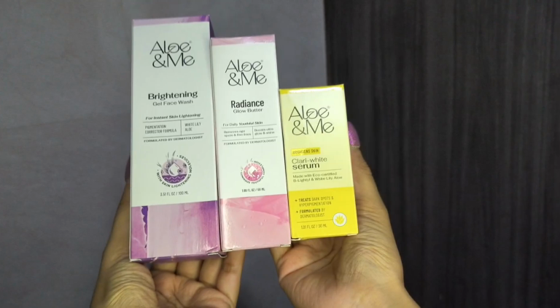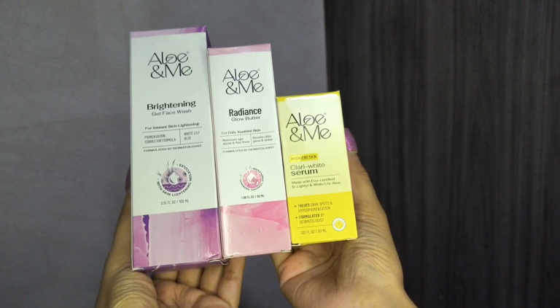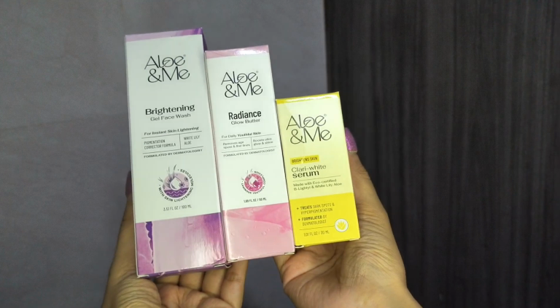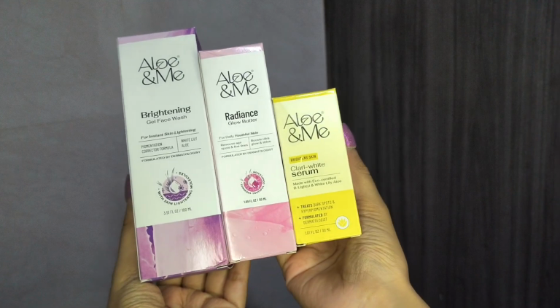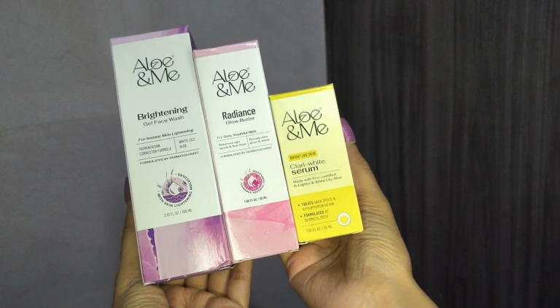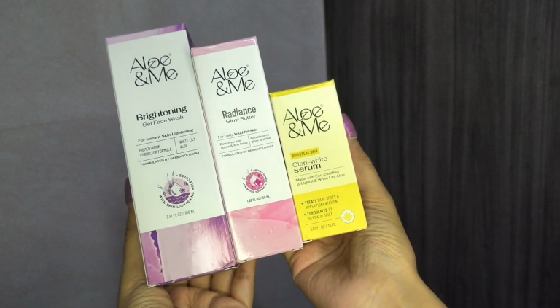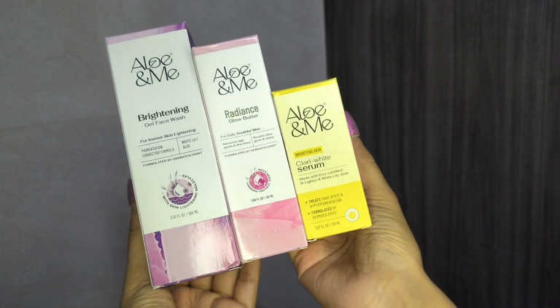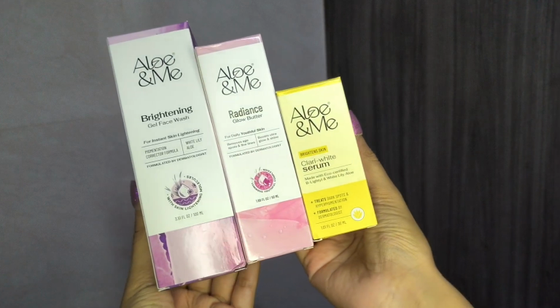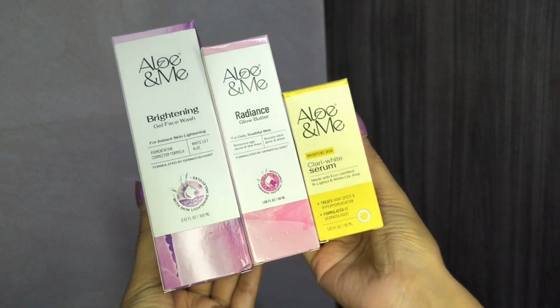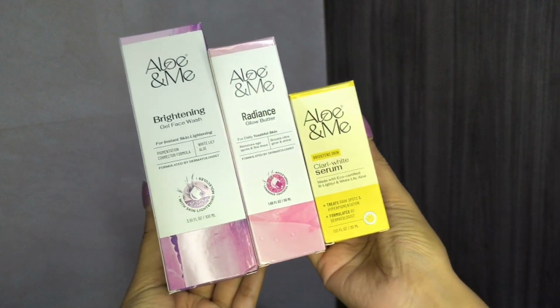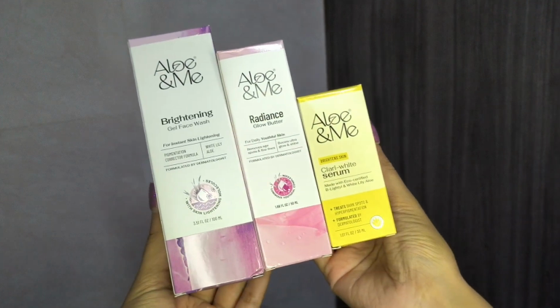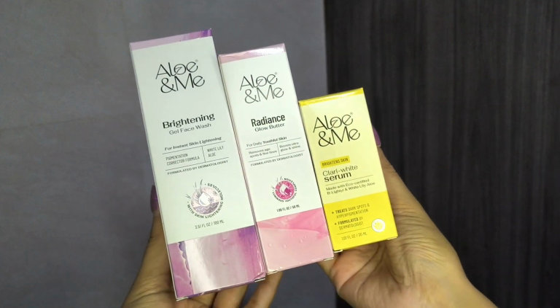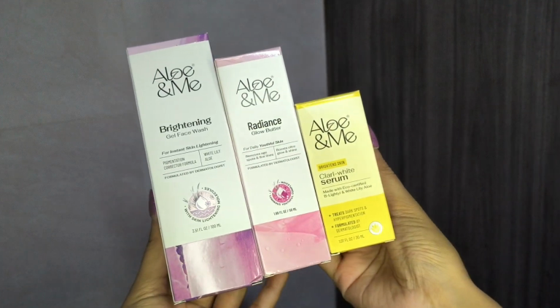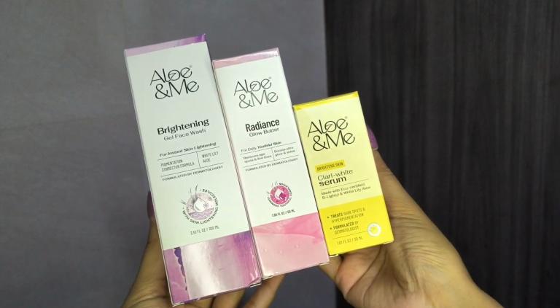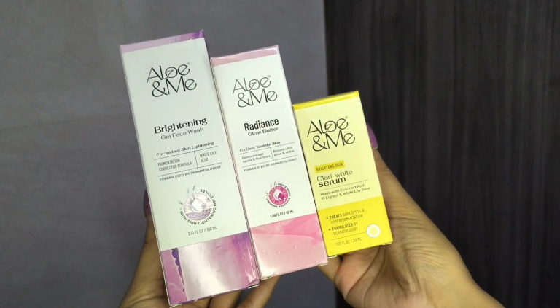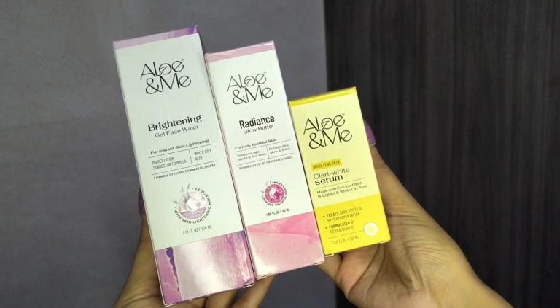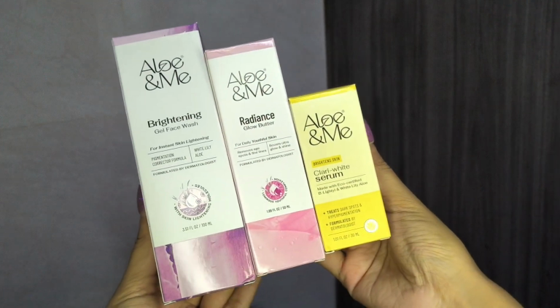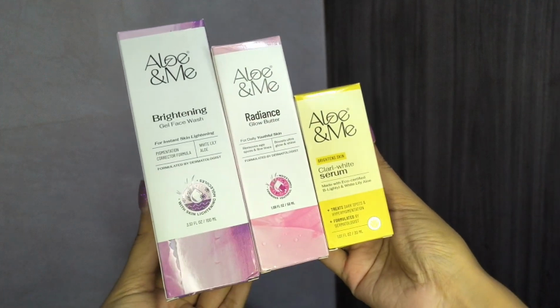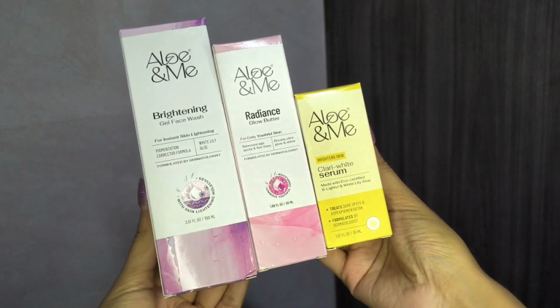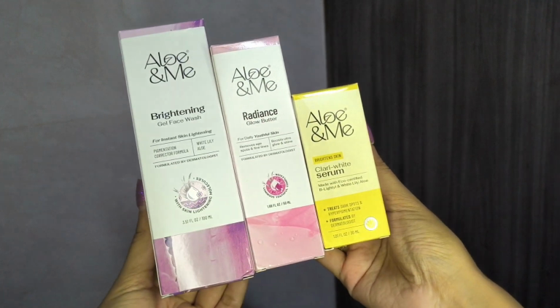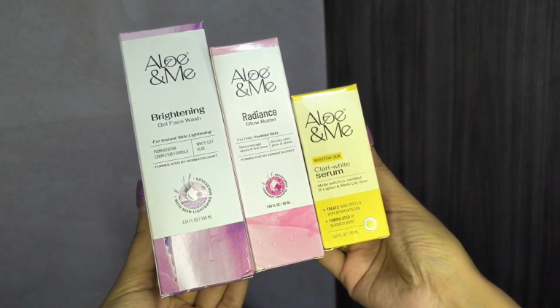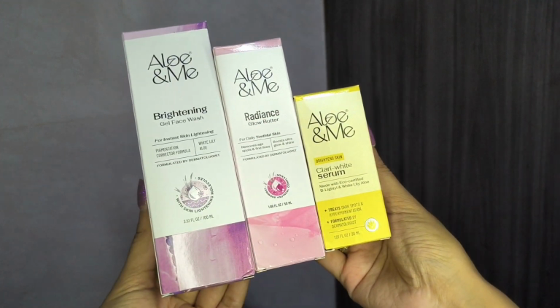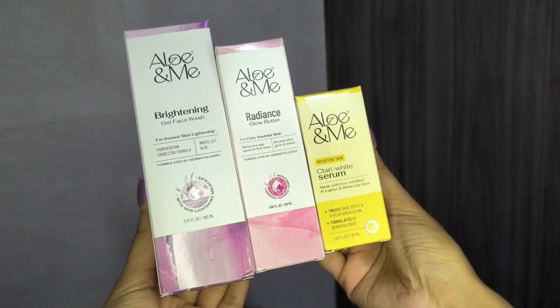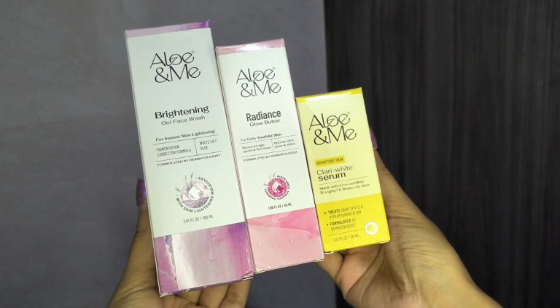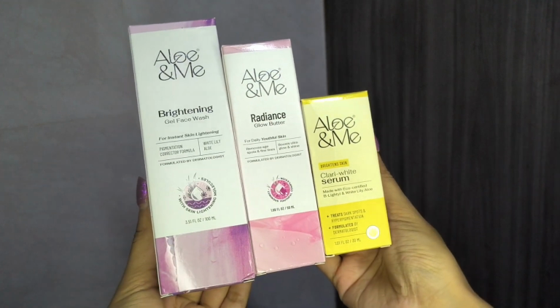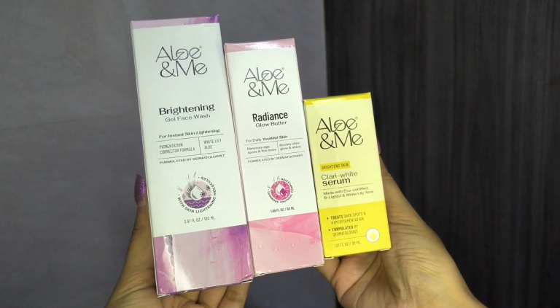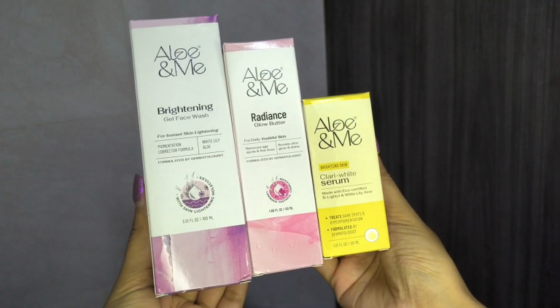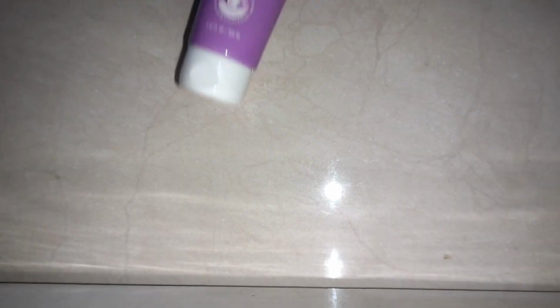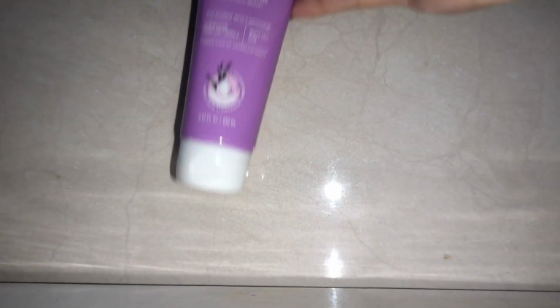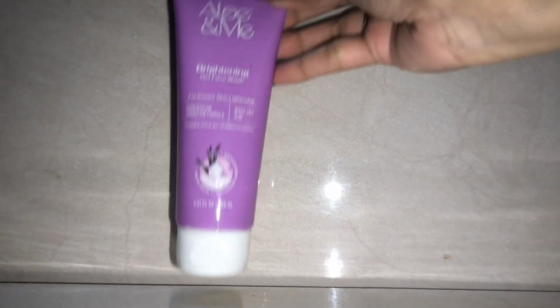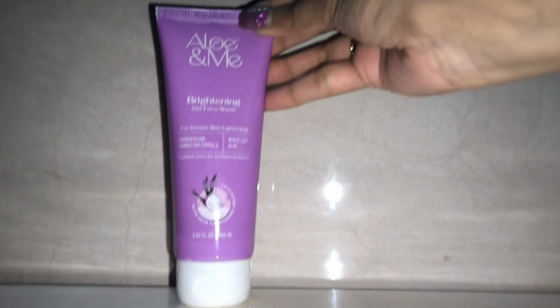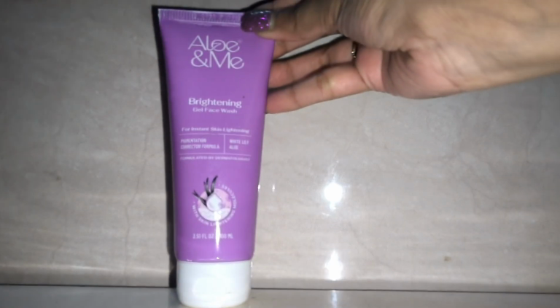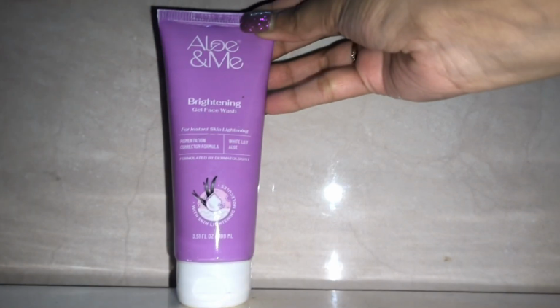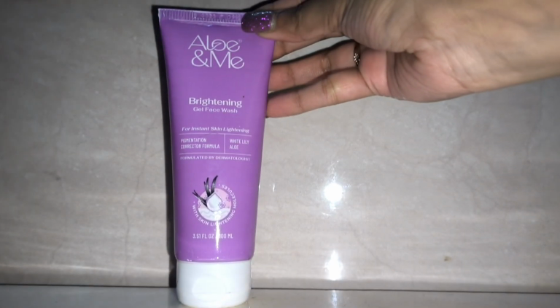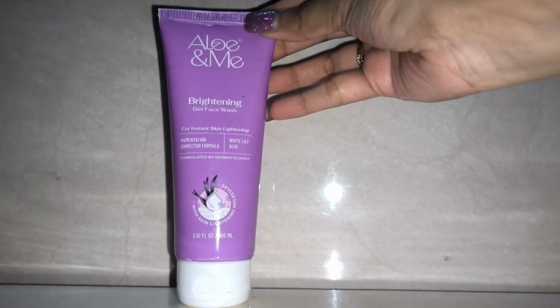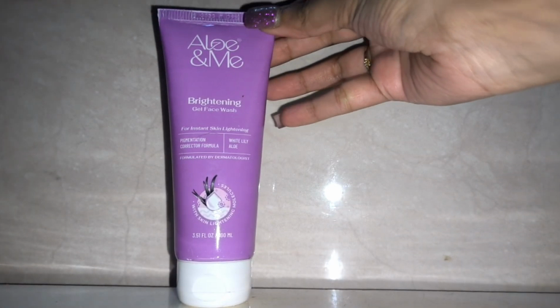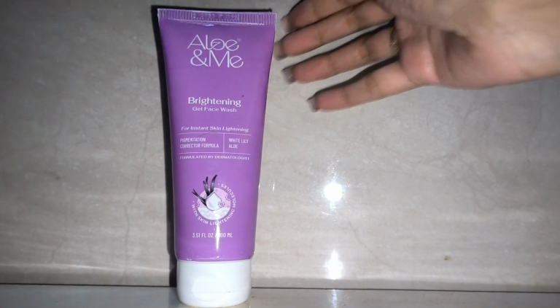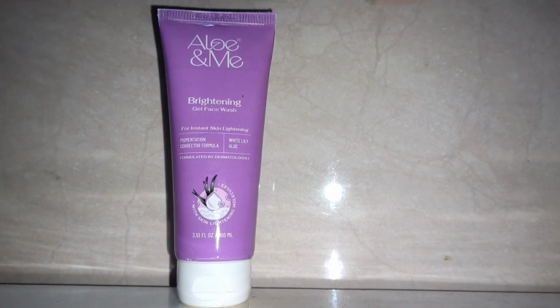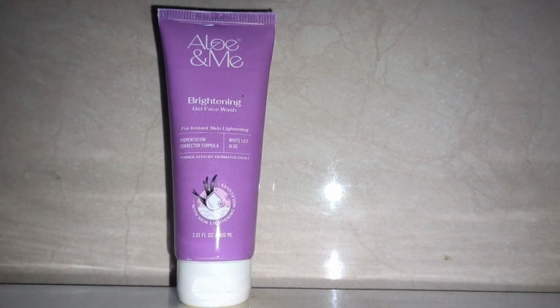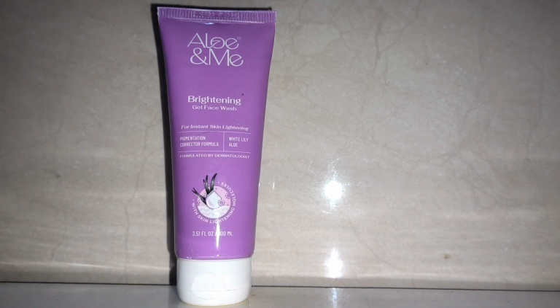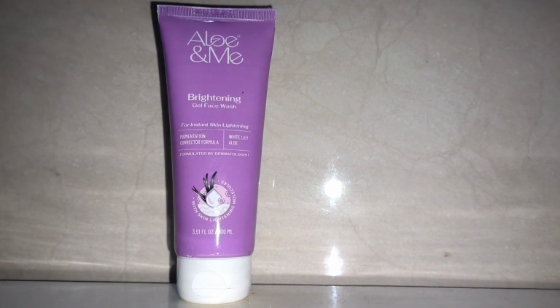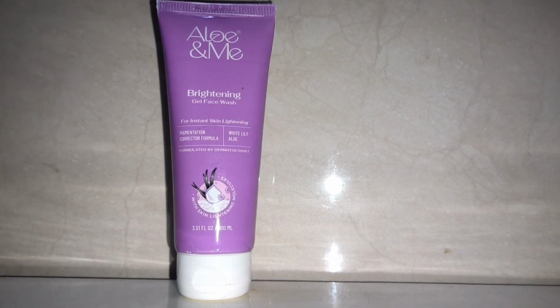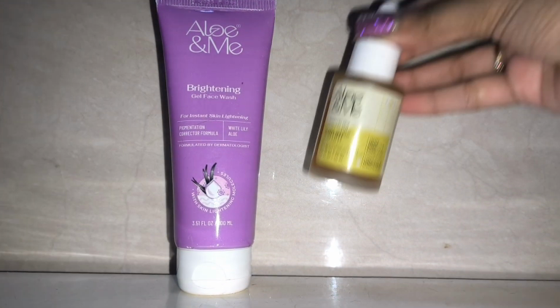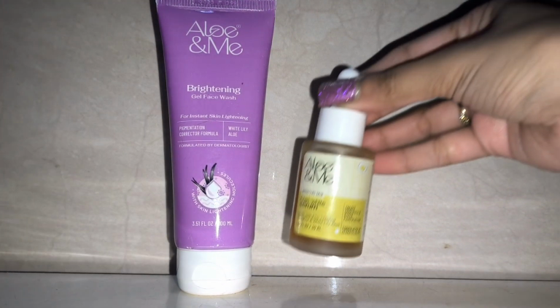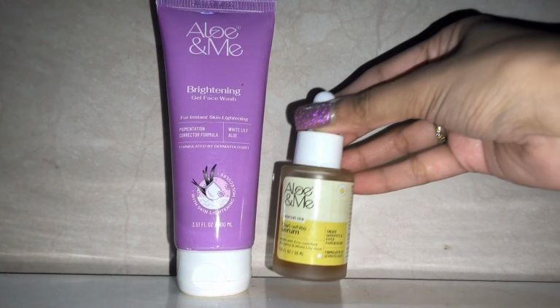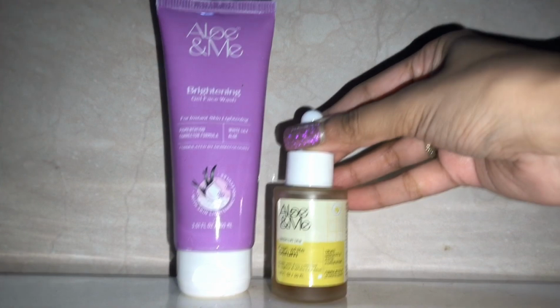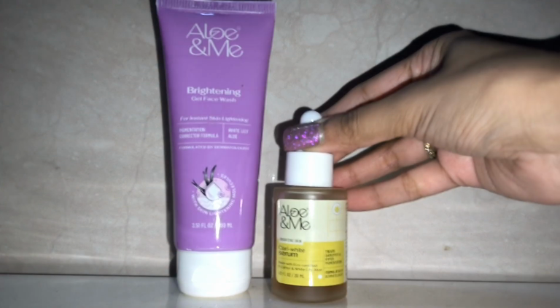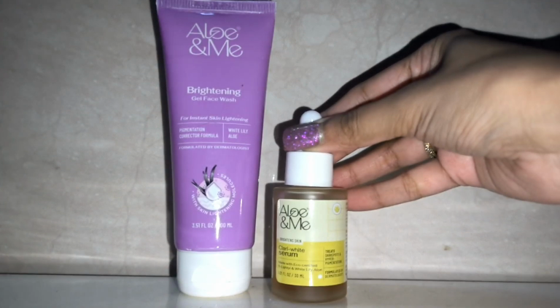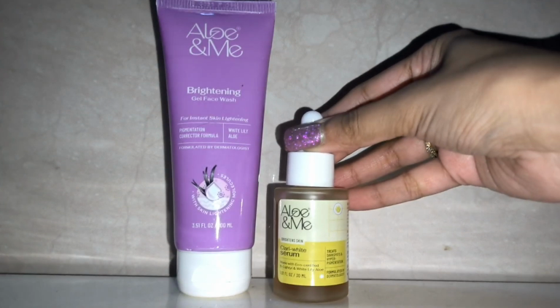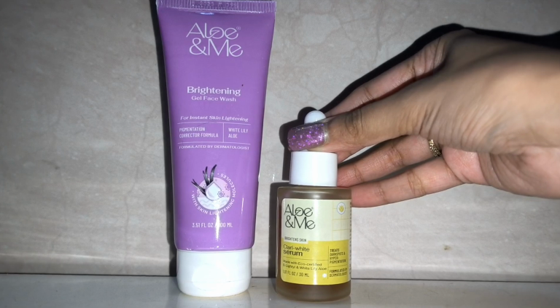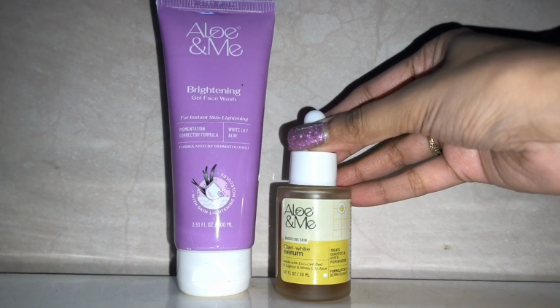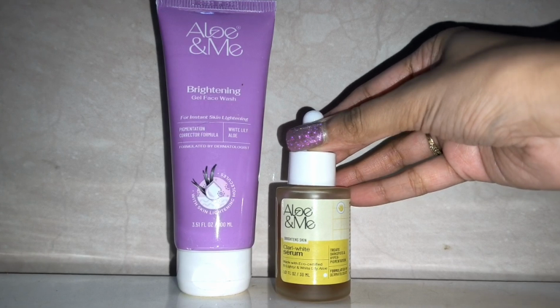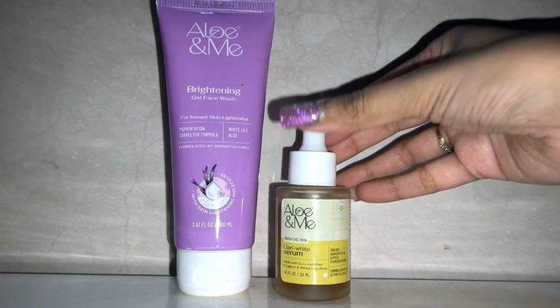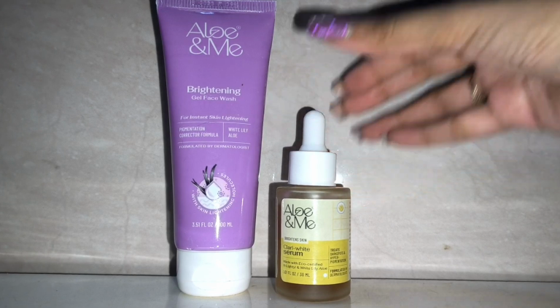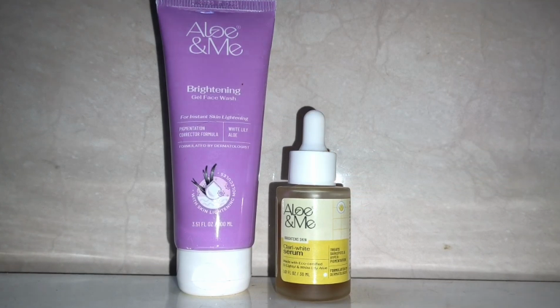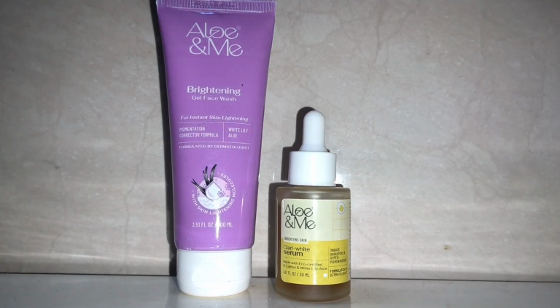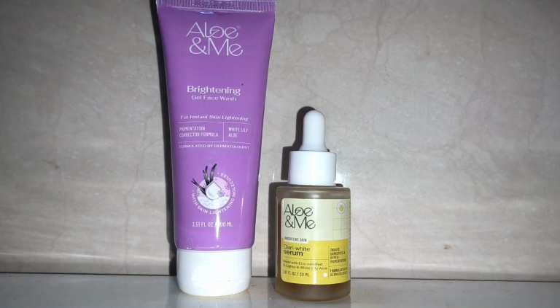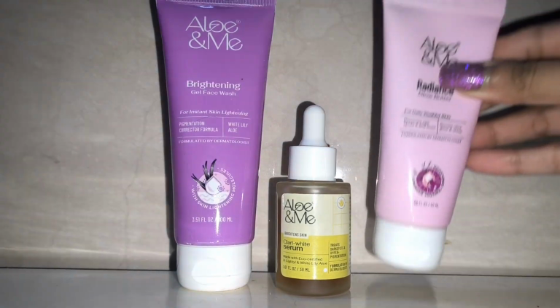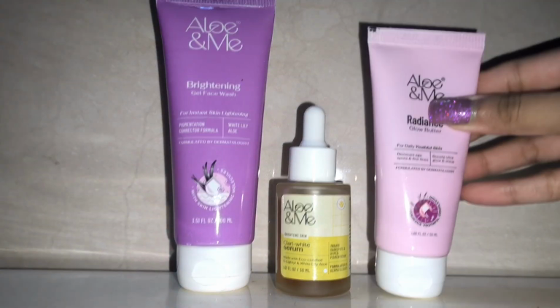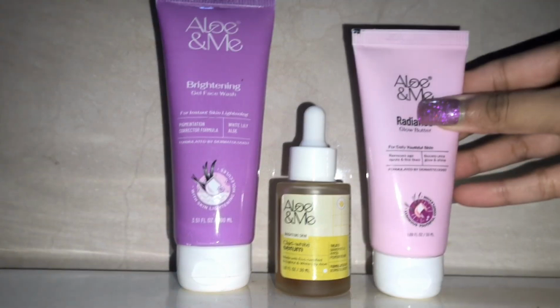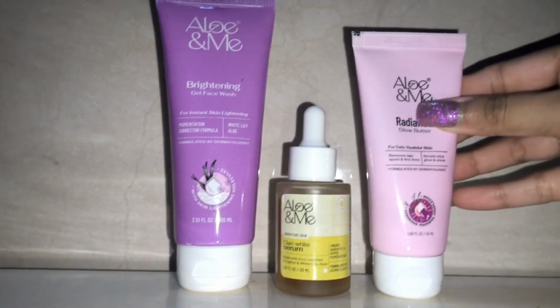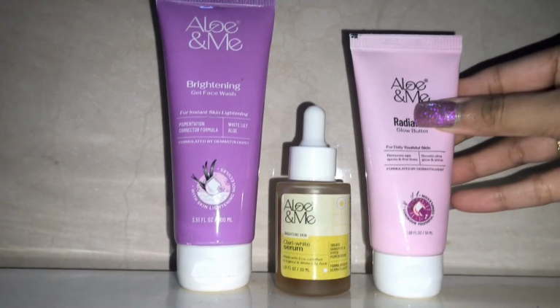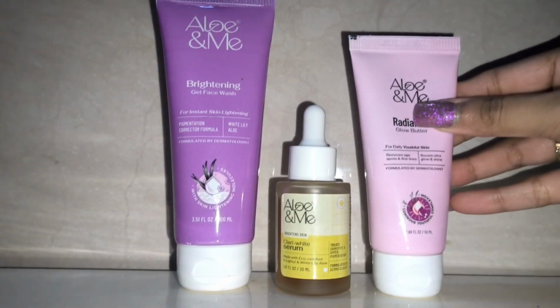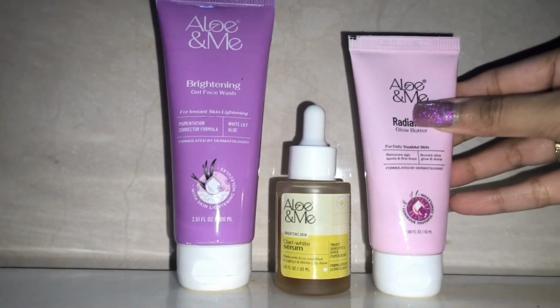Step into the world of glowing and hydrated skin with LO&ME. All you need is this 3-step skincare products in your routine for dull and dry skin.